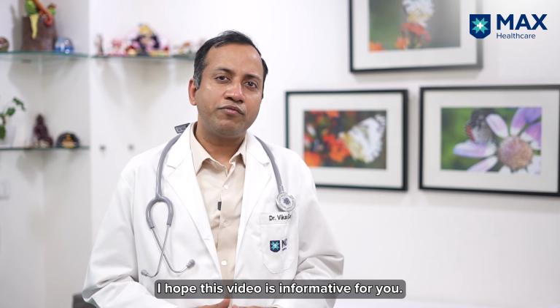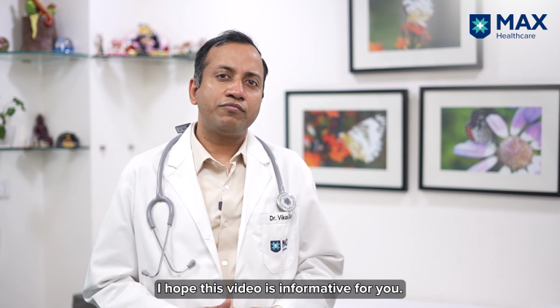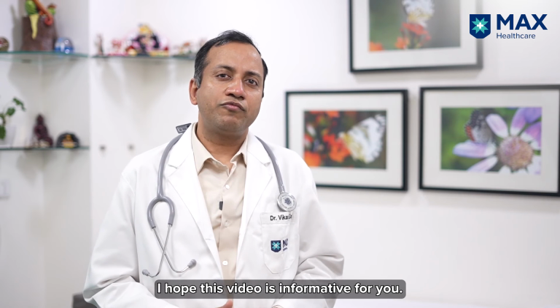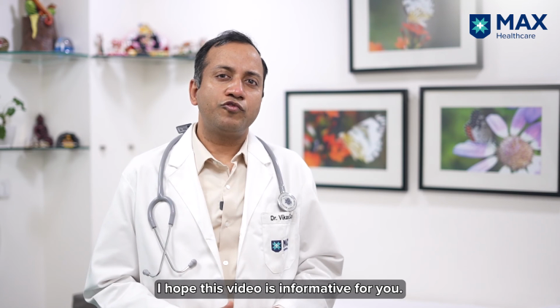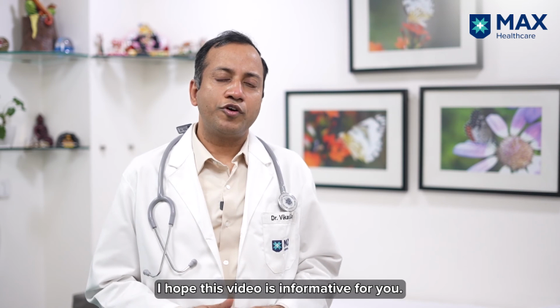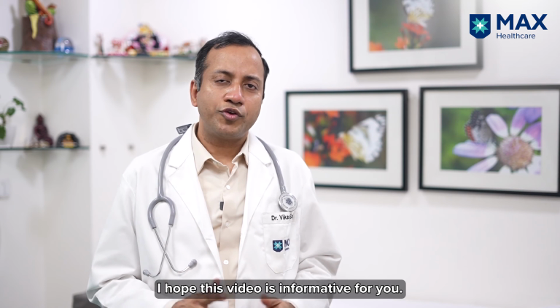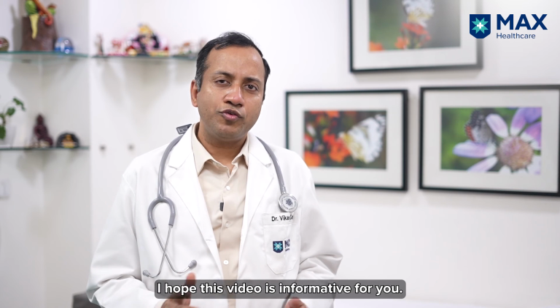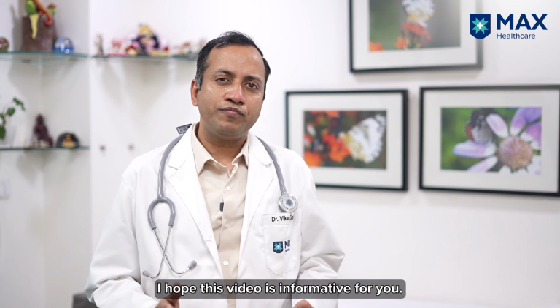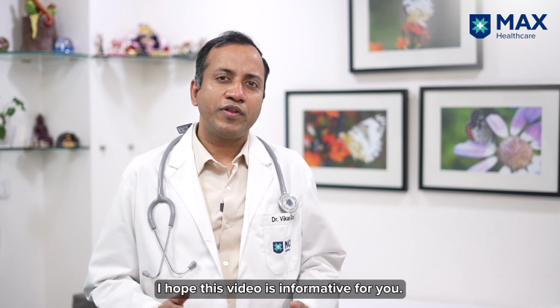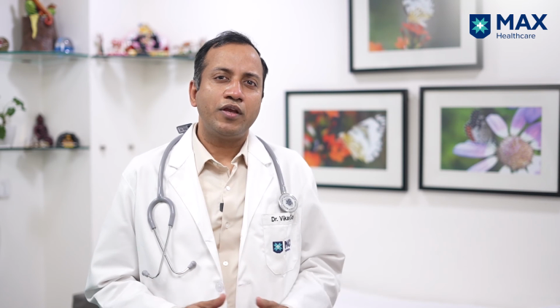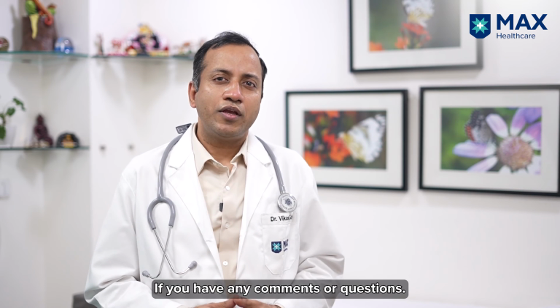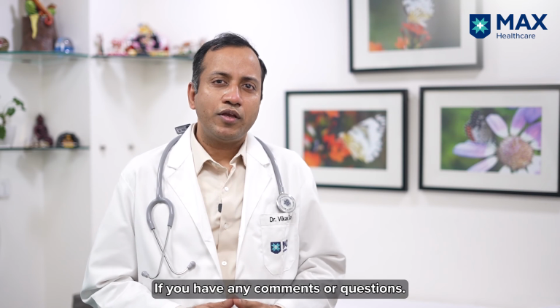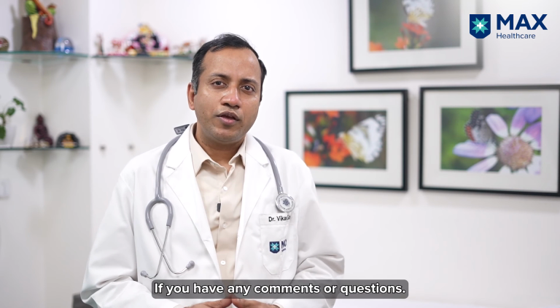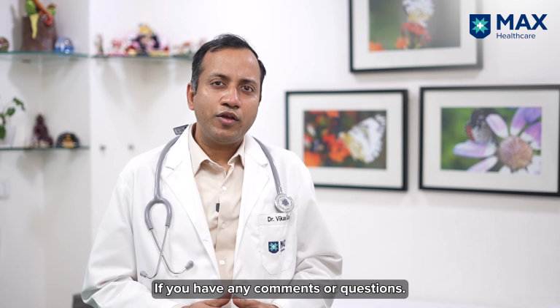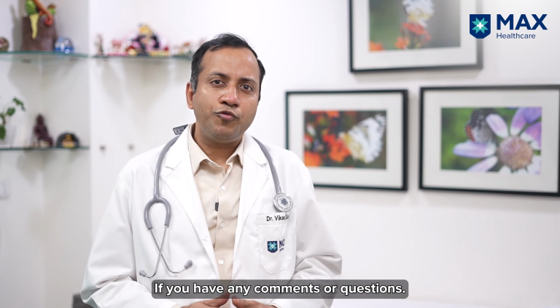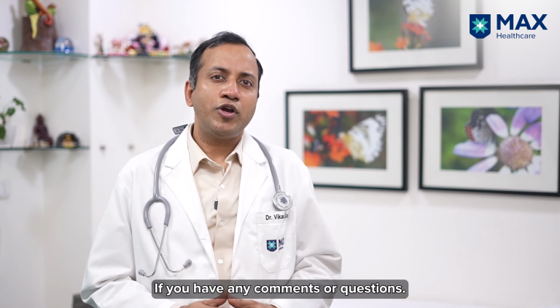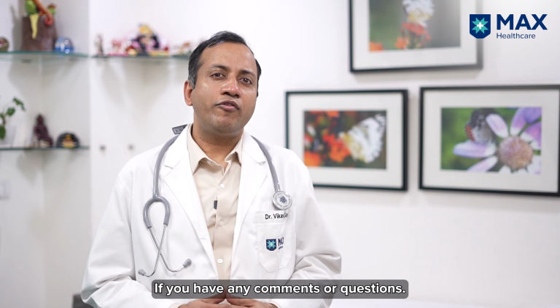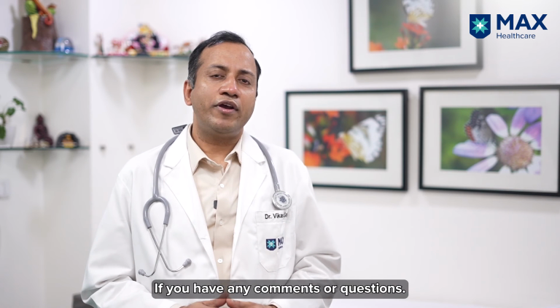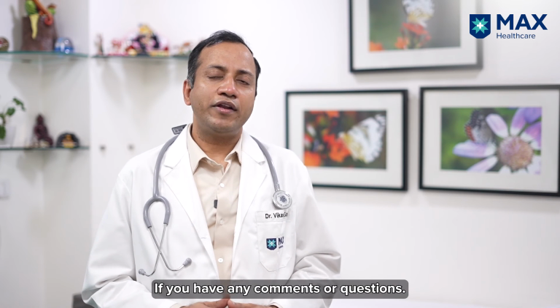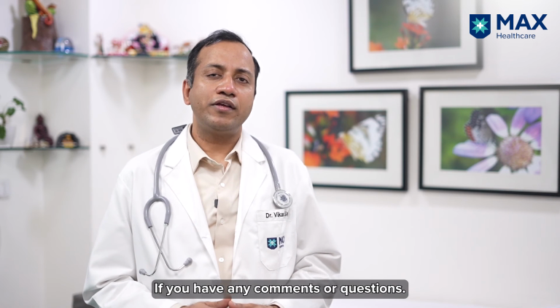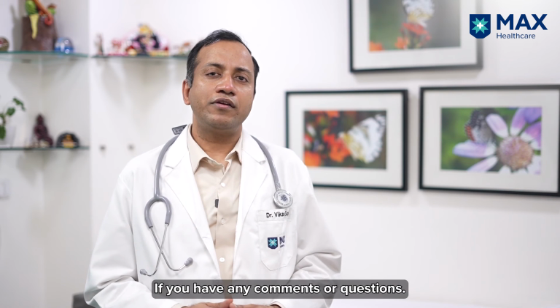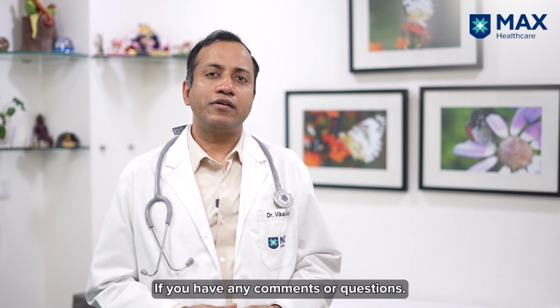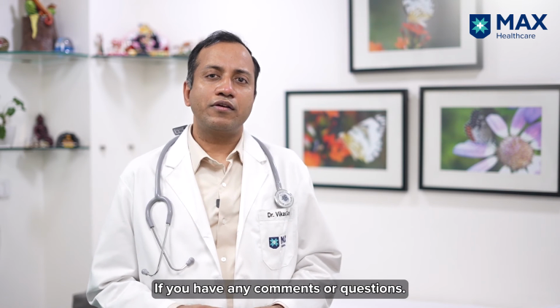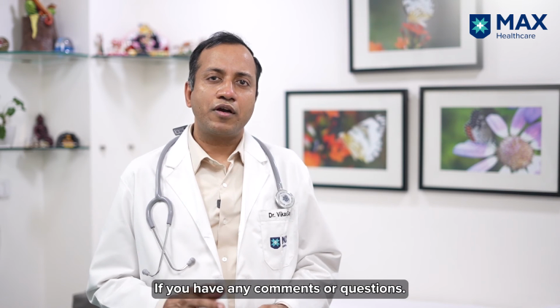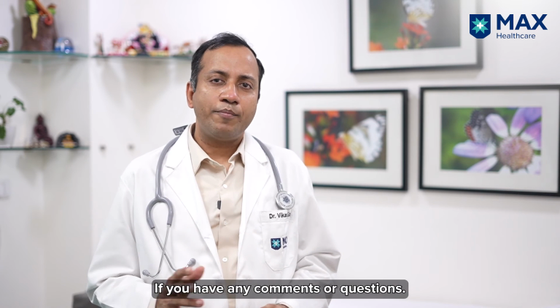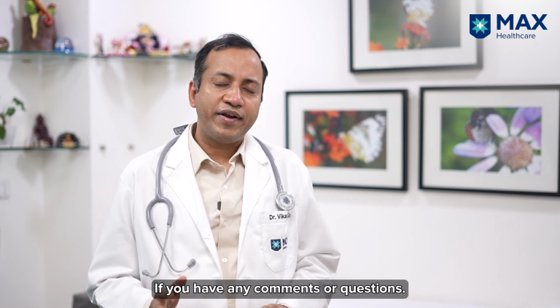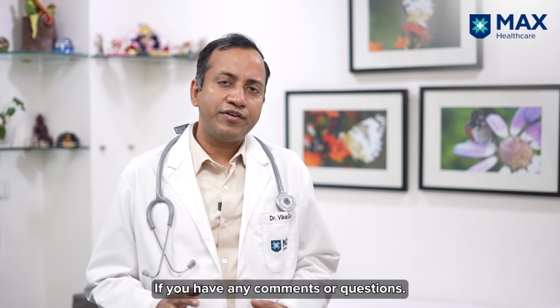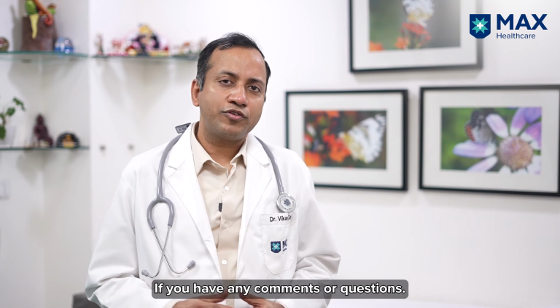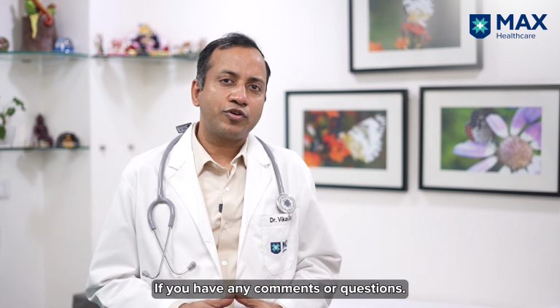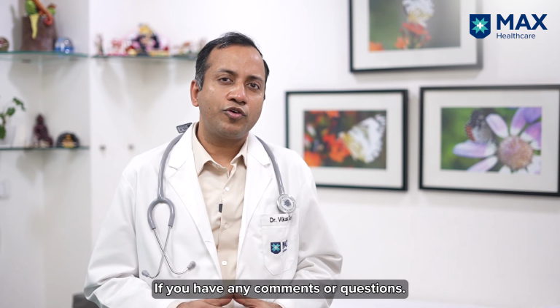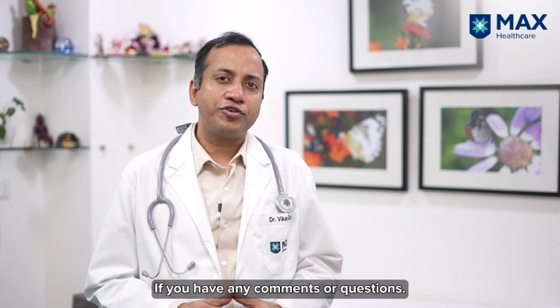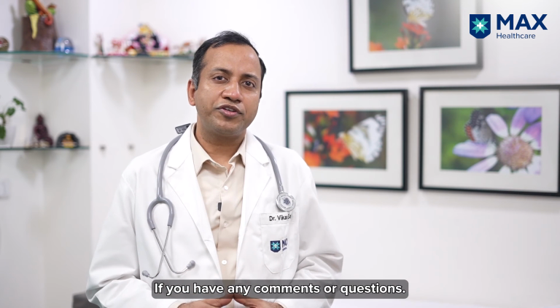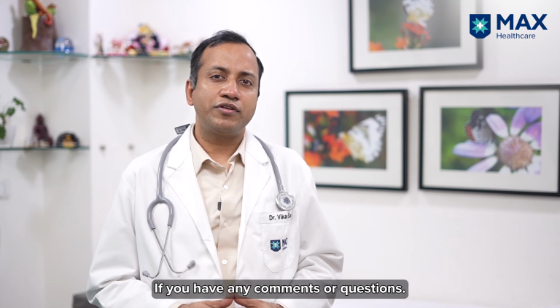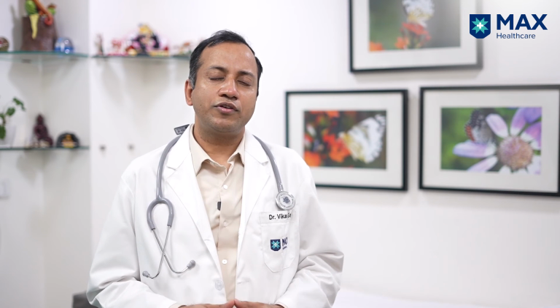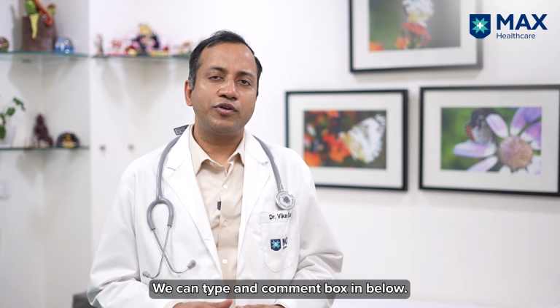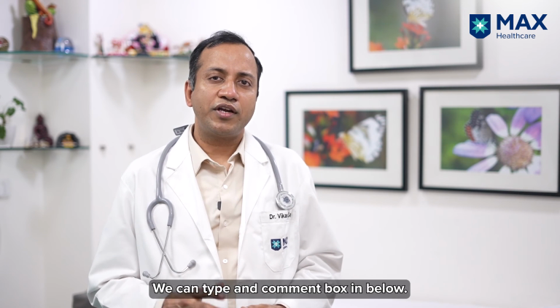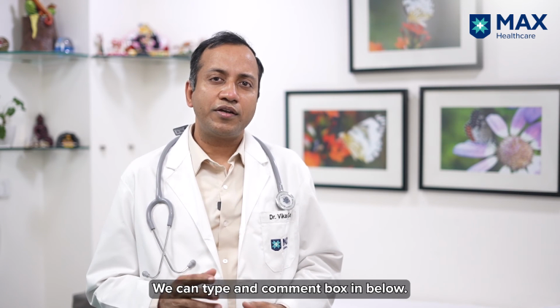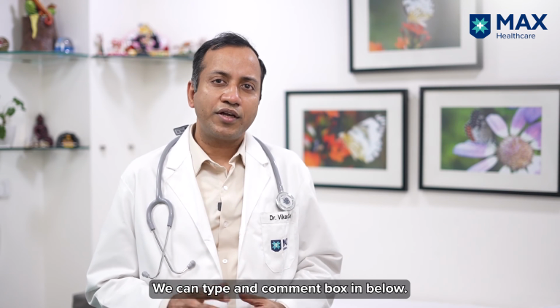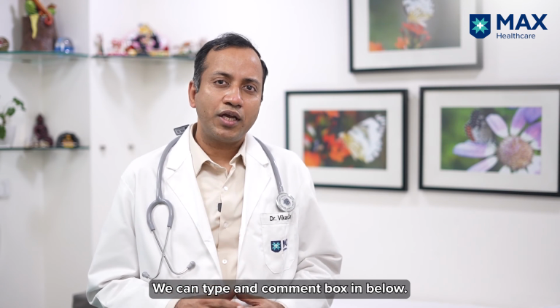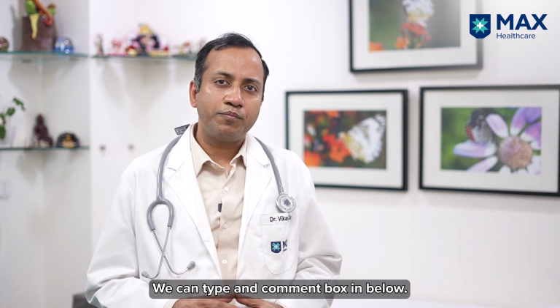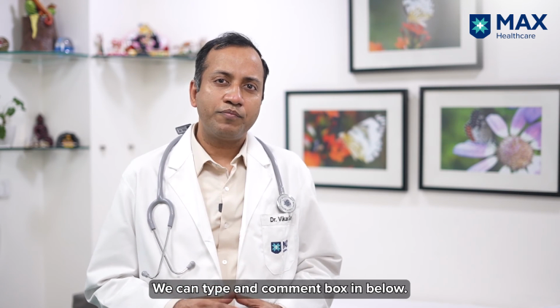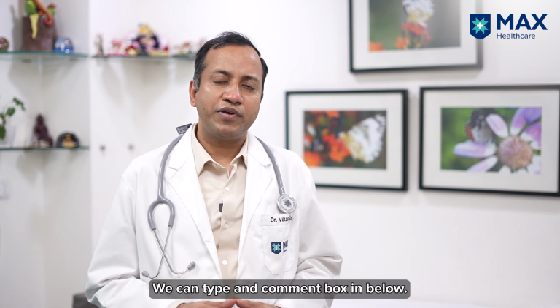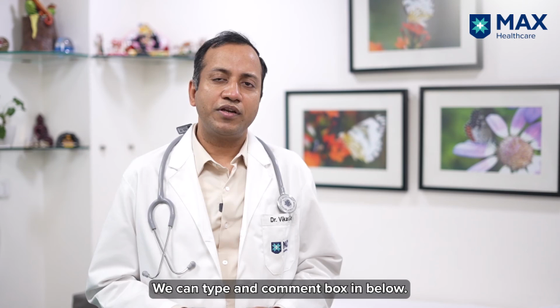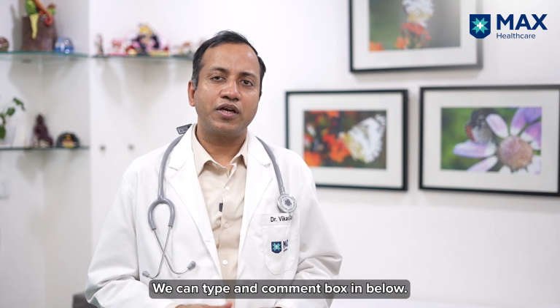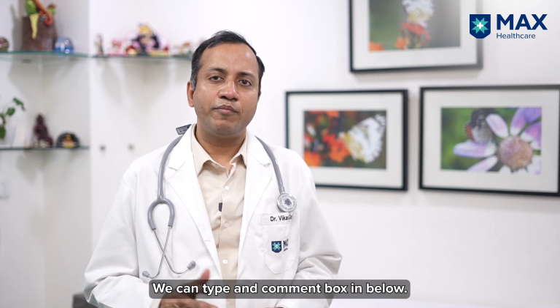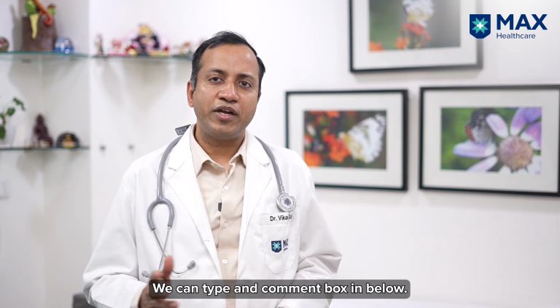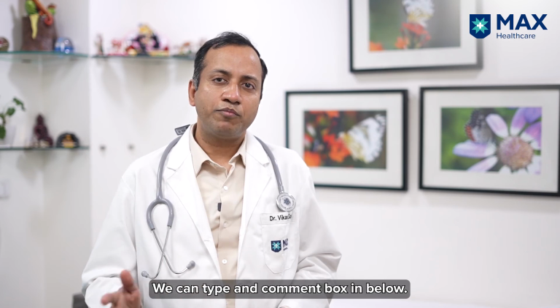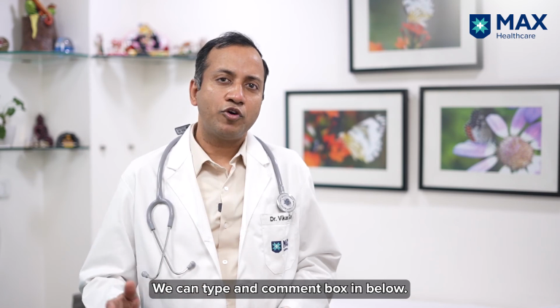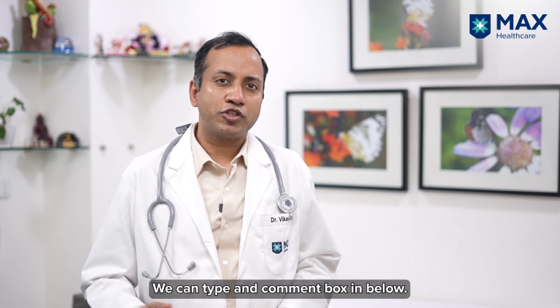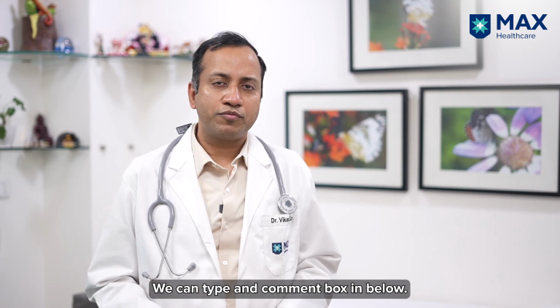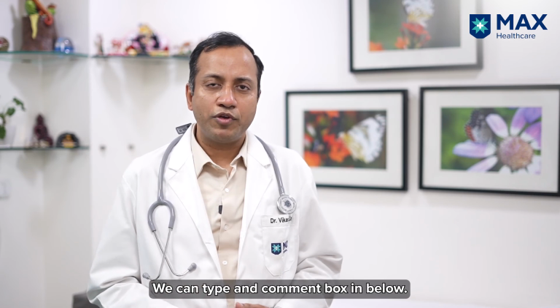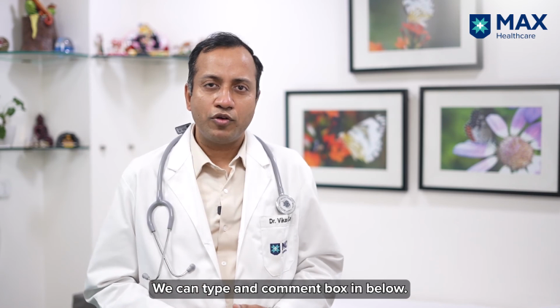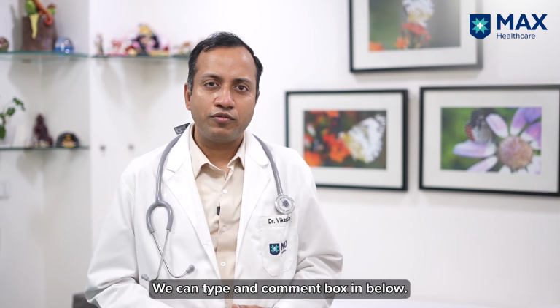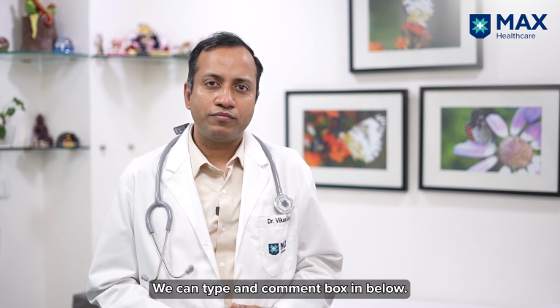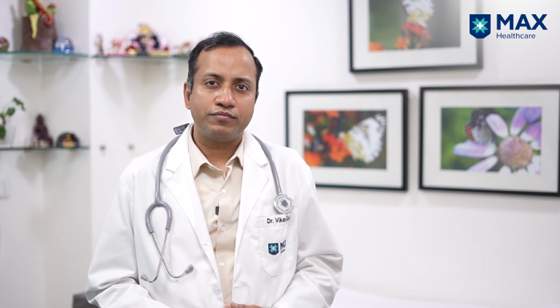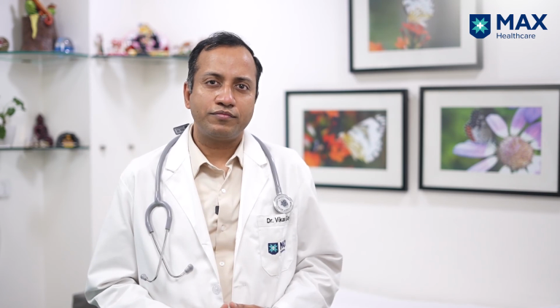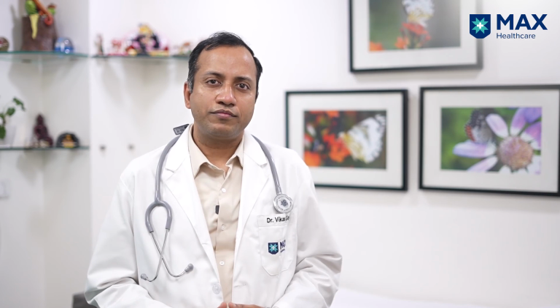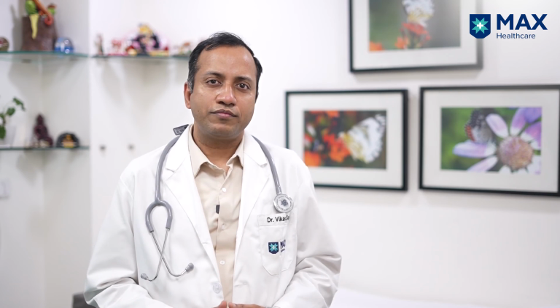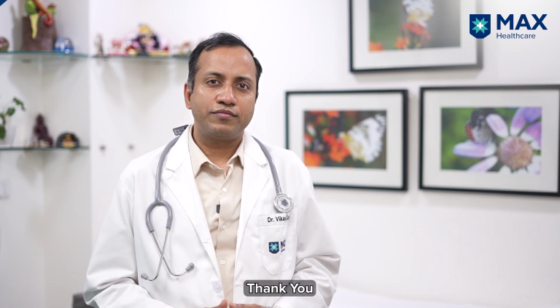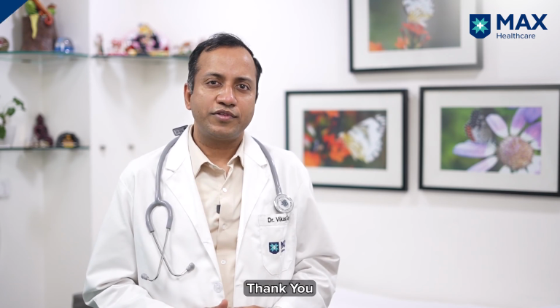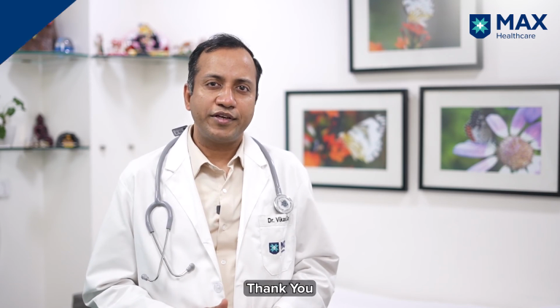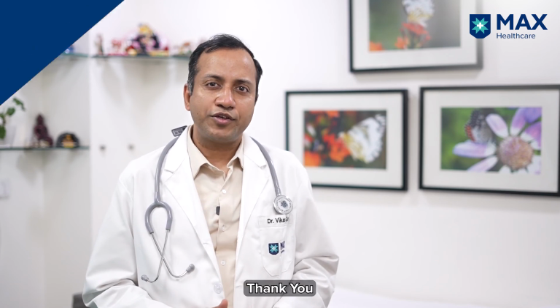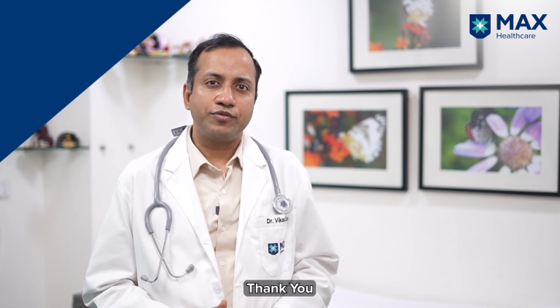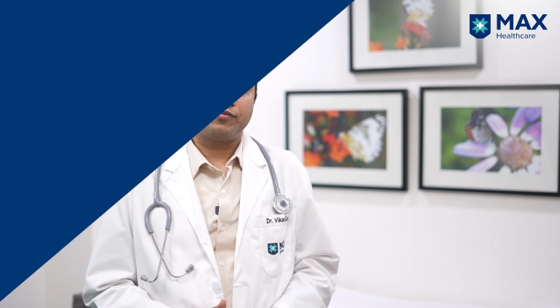If you have any comments or questions, you can type in the comment box below. Thank you.